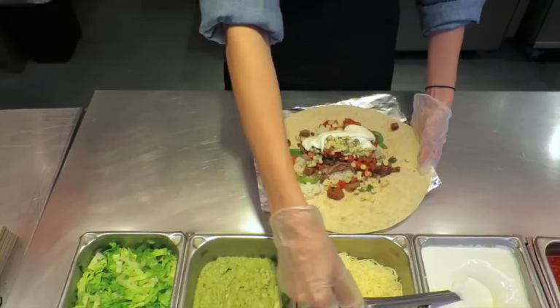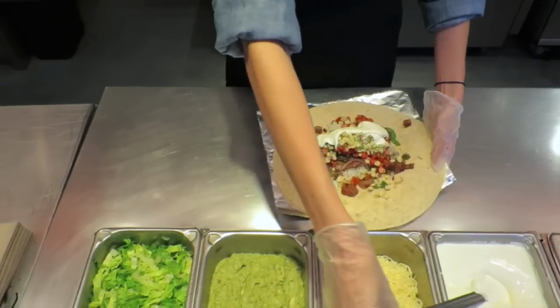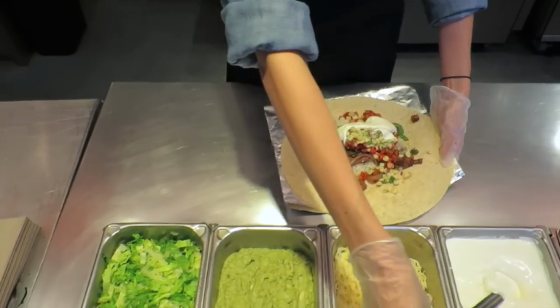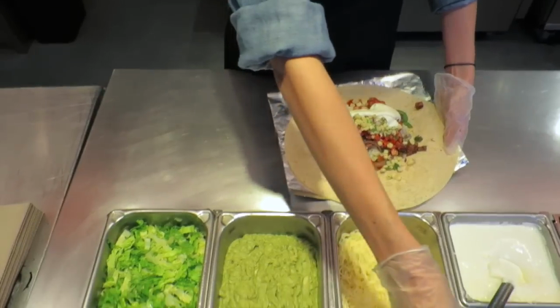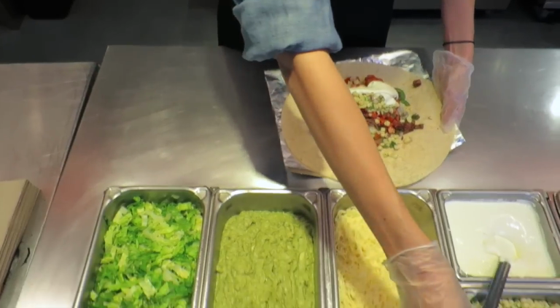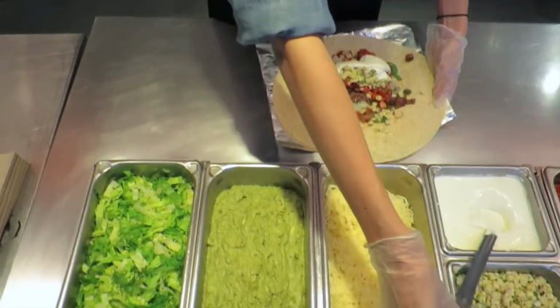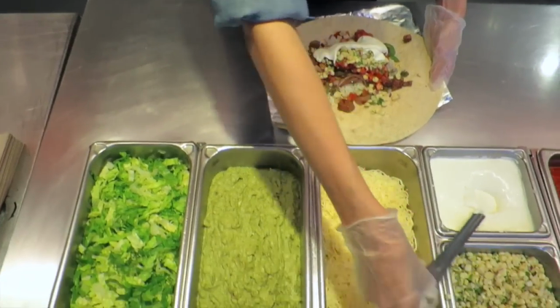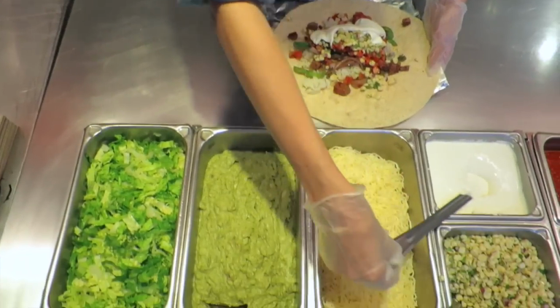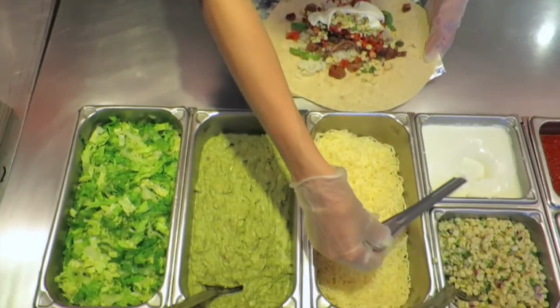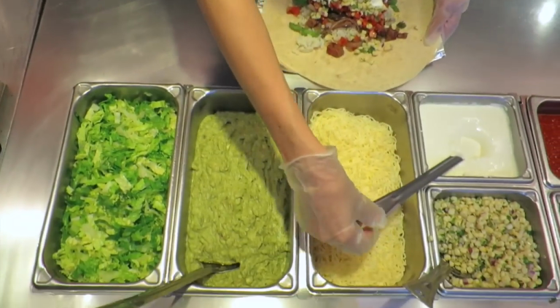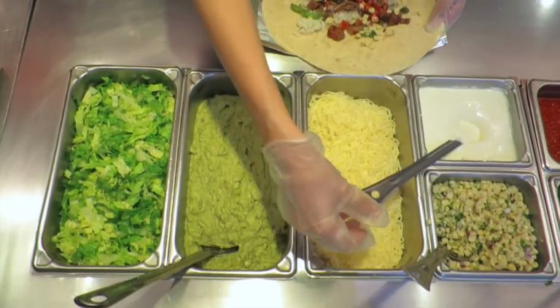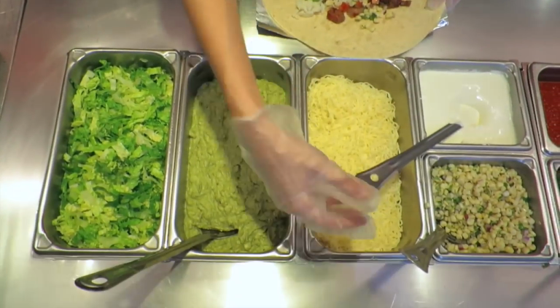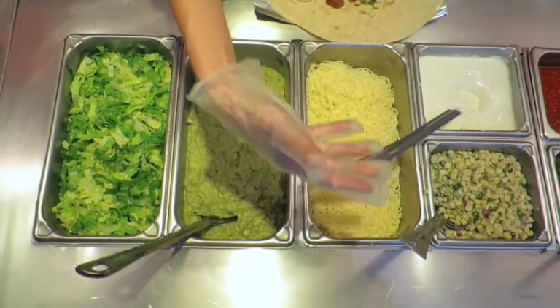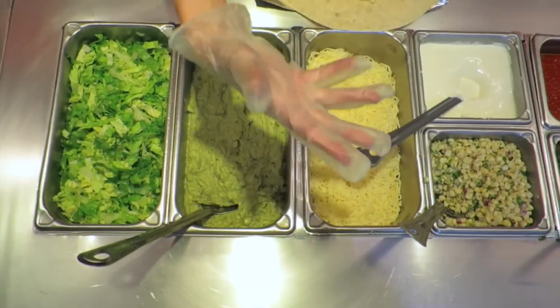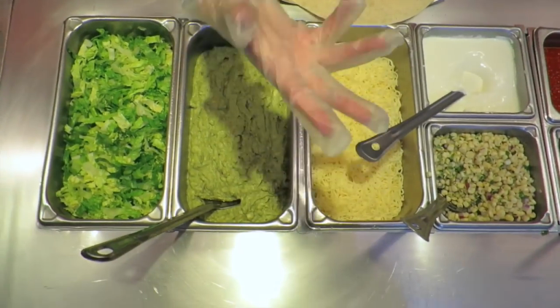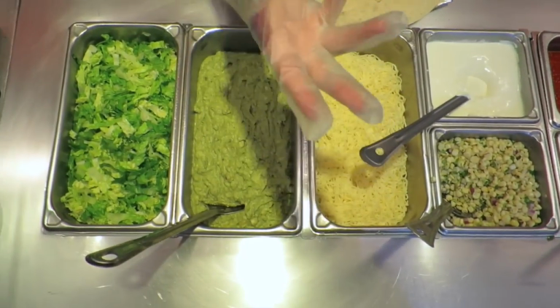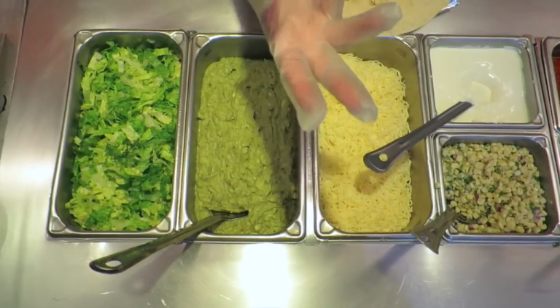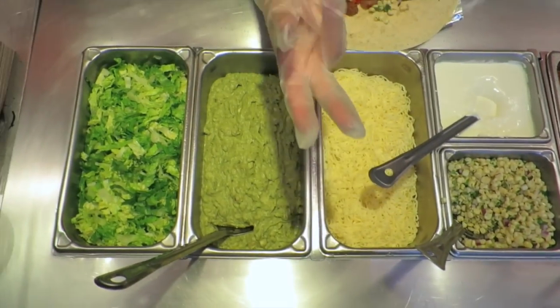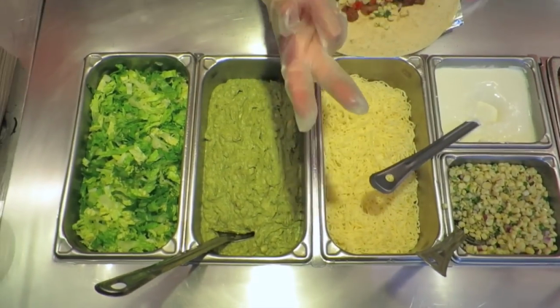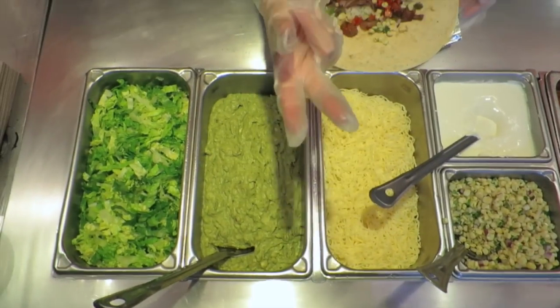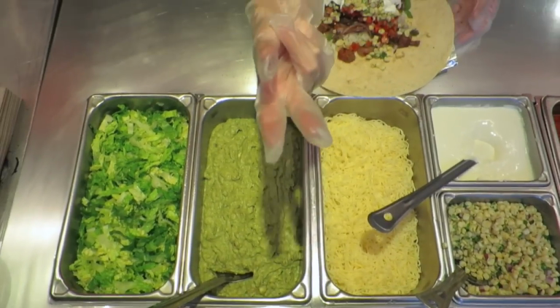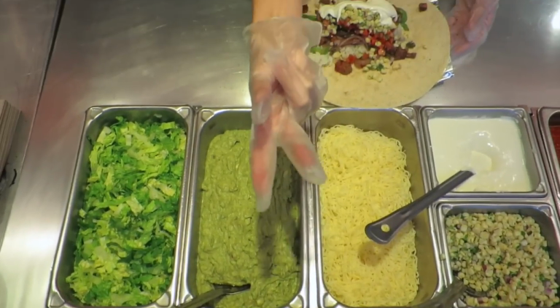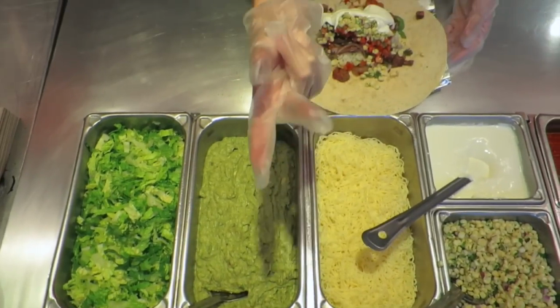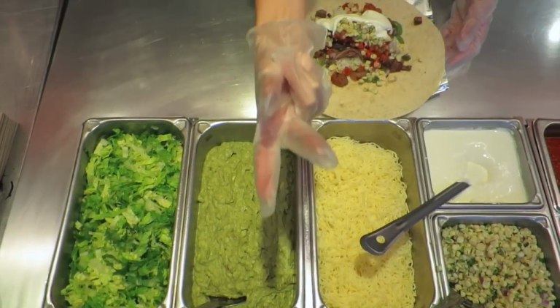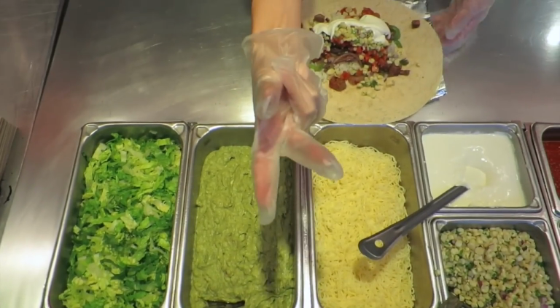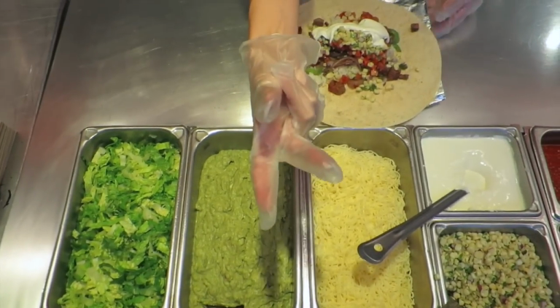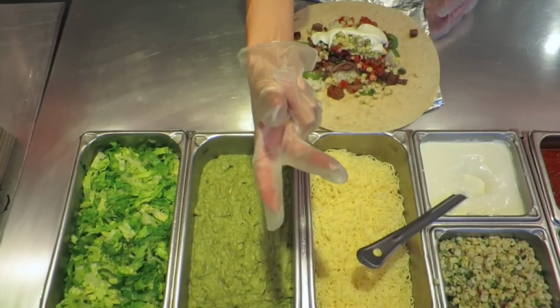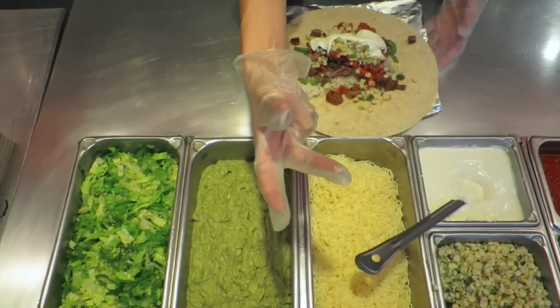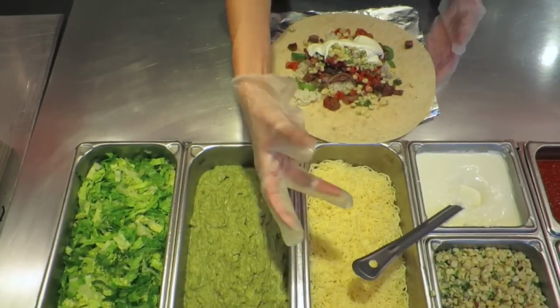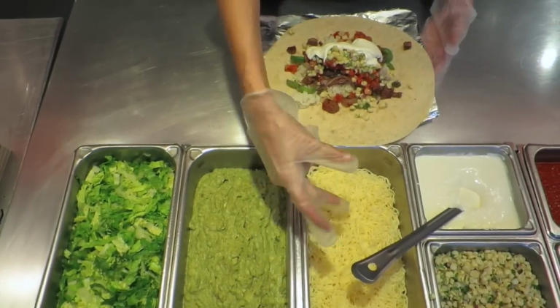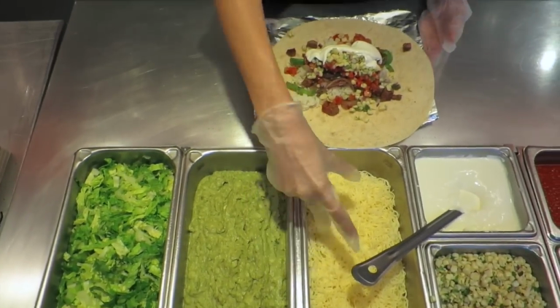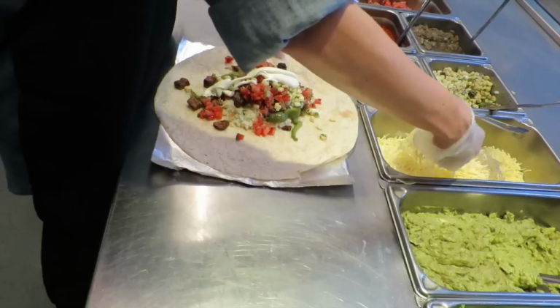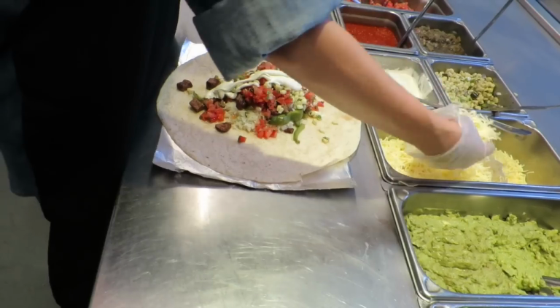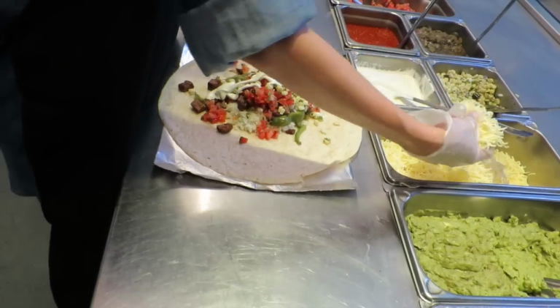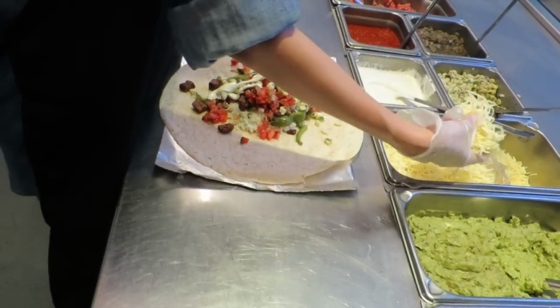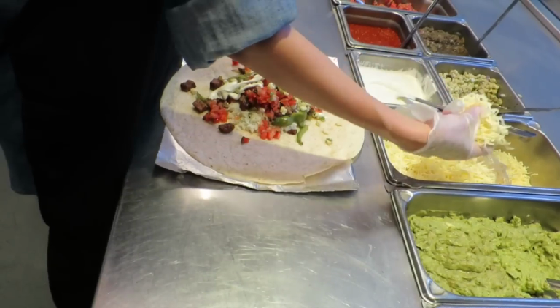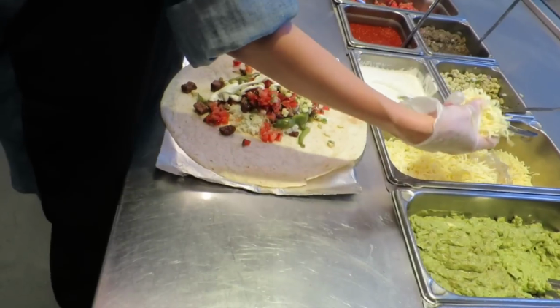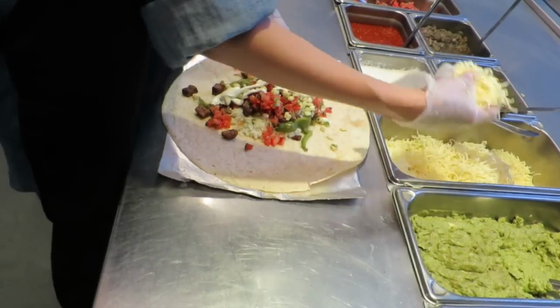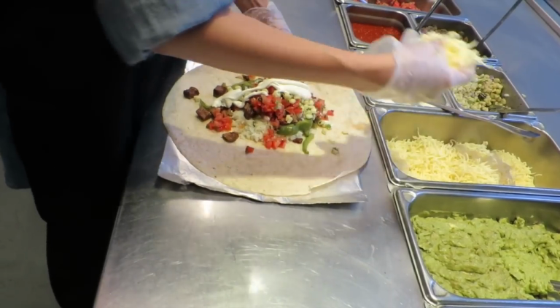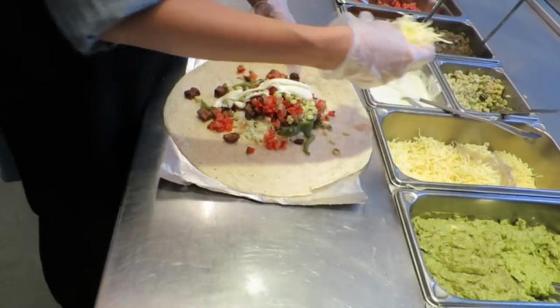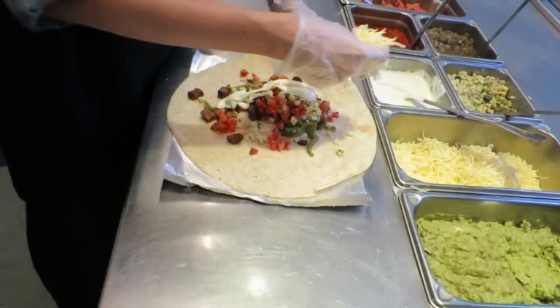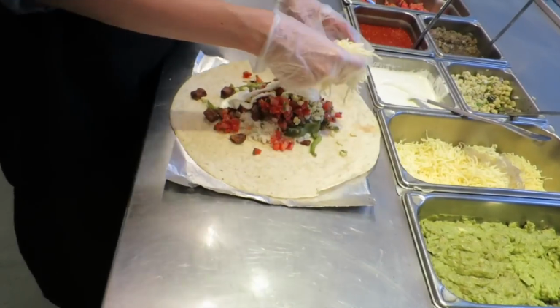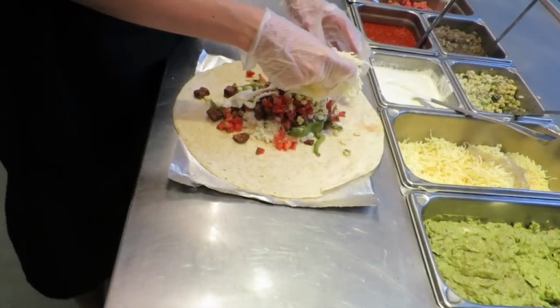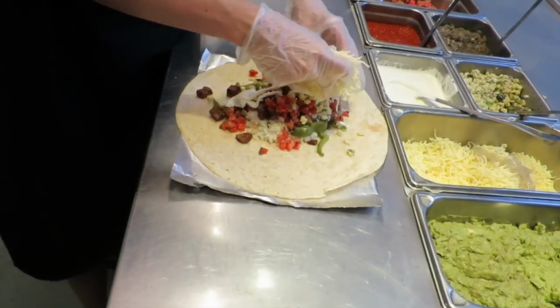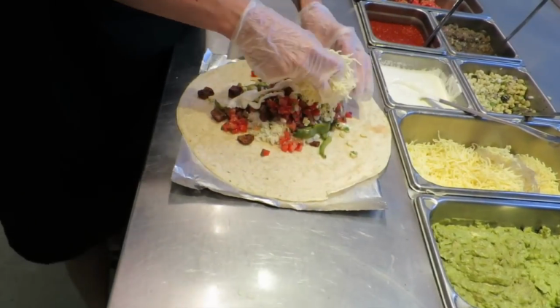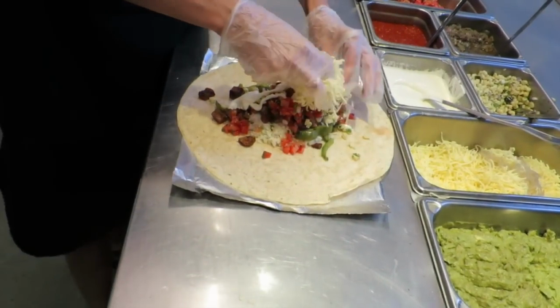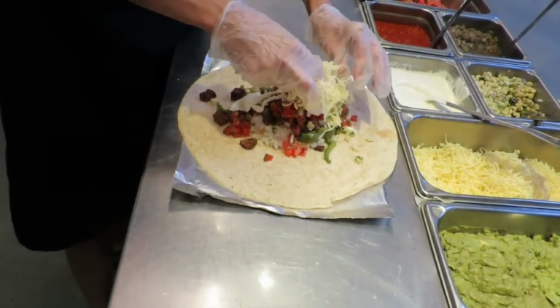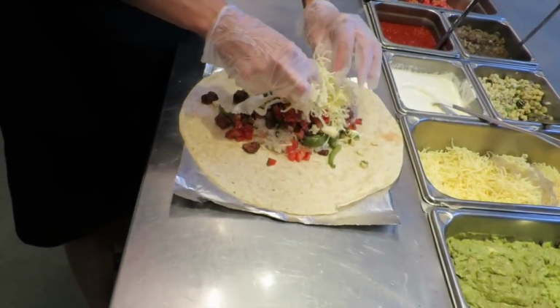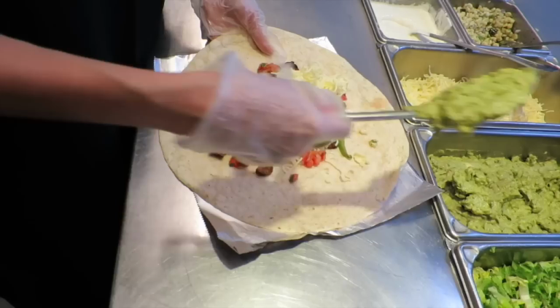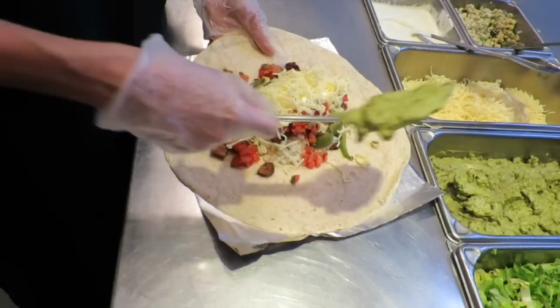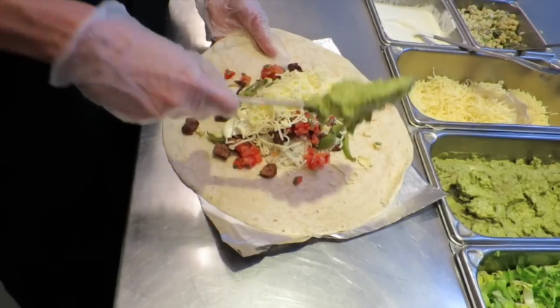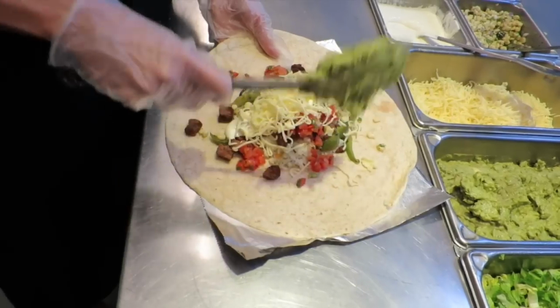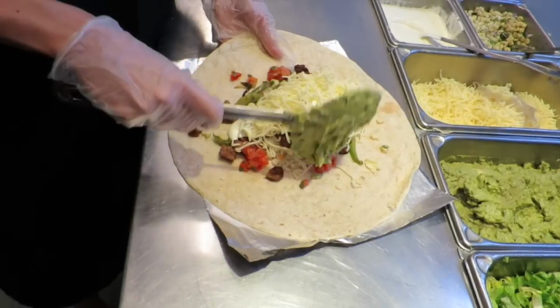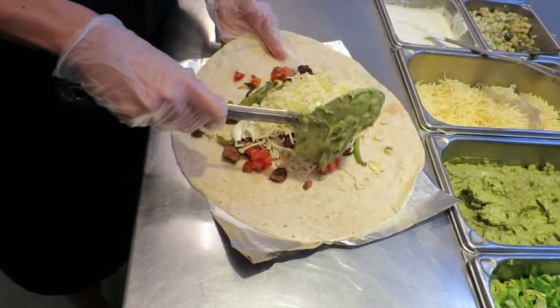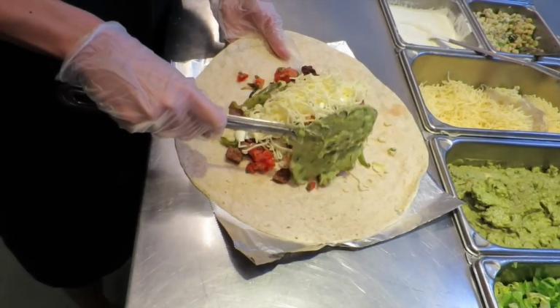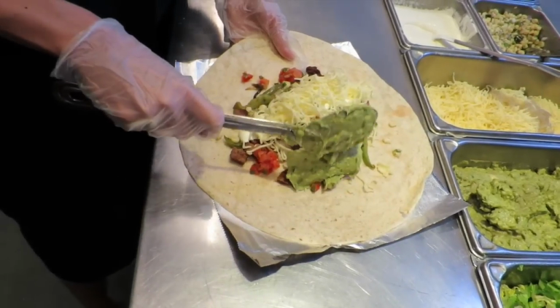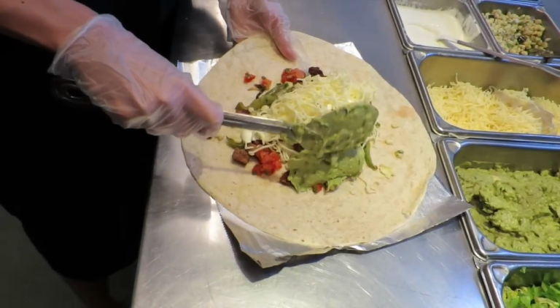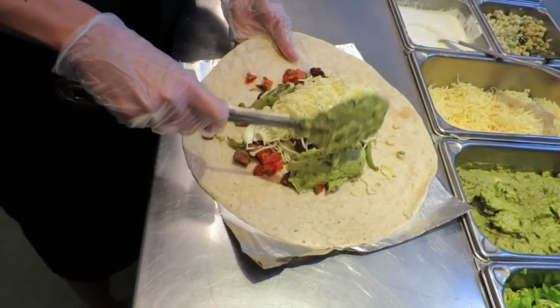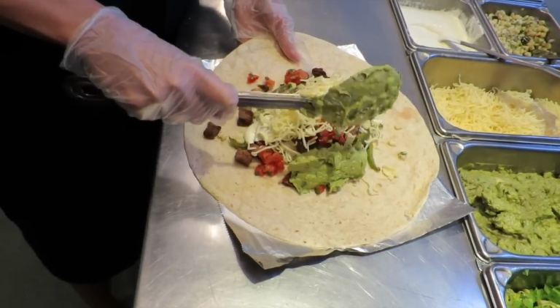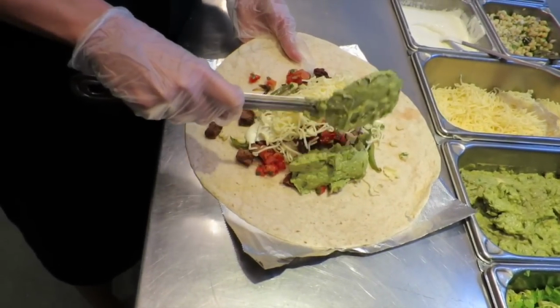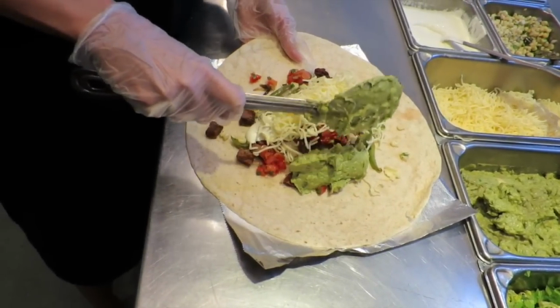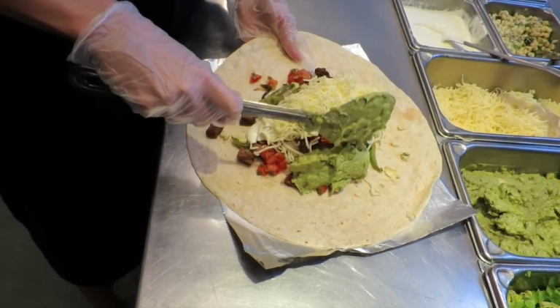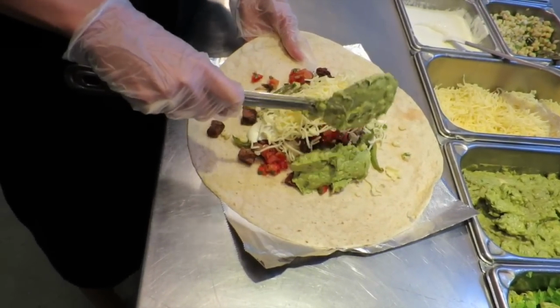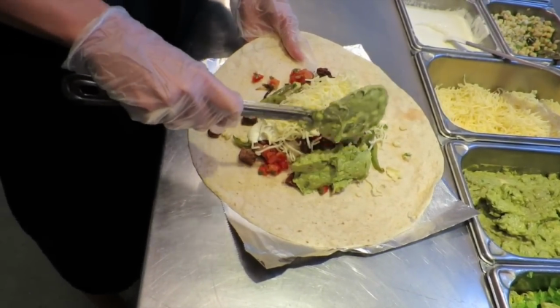The cheese has a little technique to it. You have to use these three fingers to get a good little handful, and you just put that in the front.